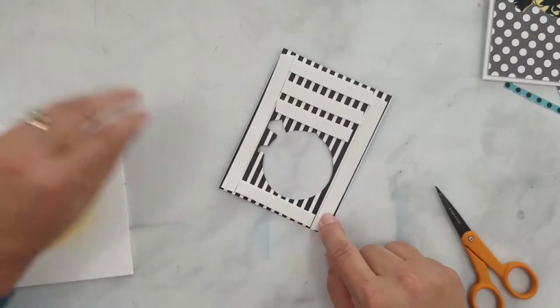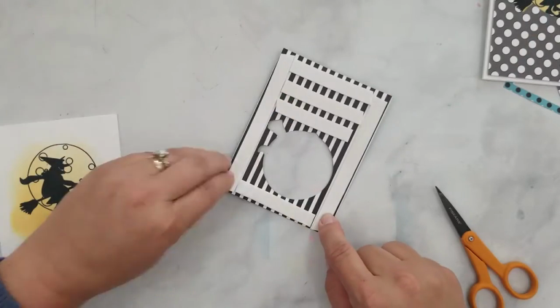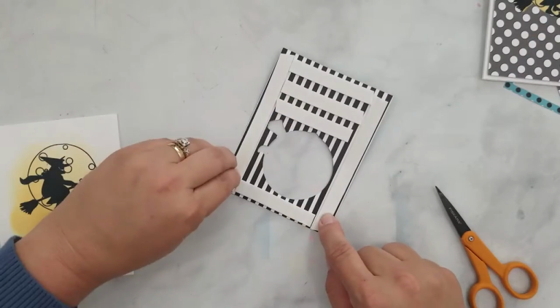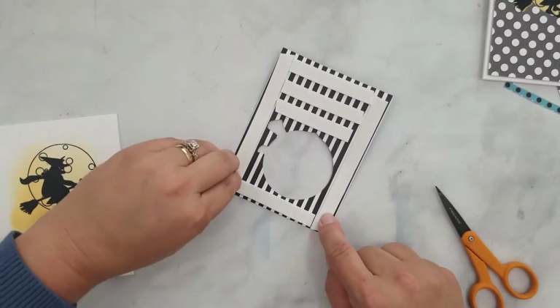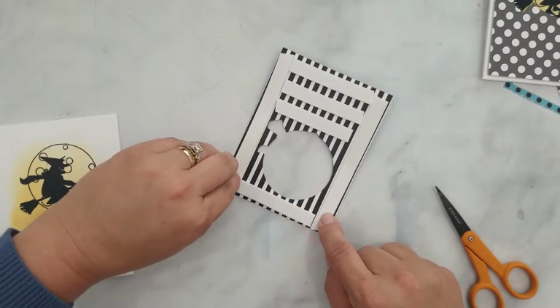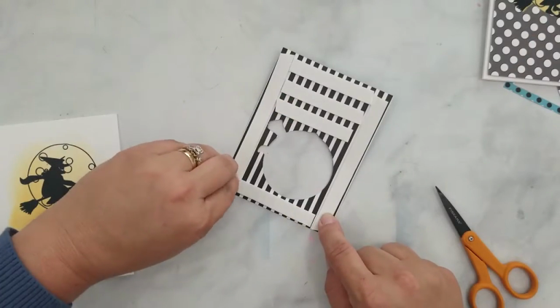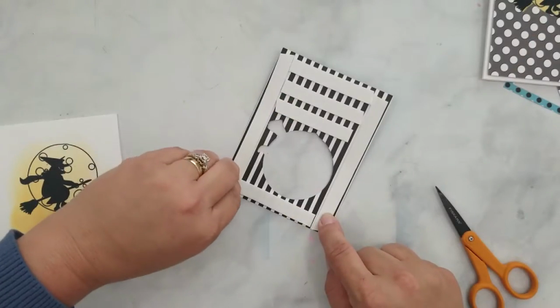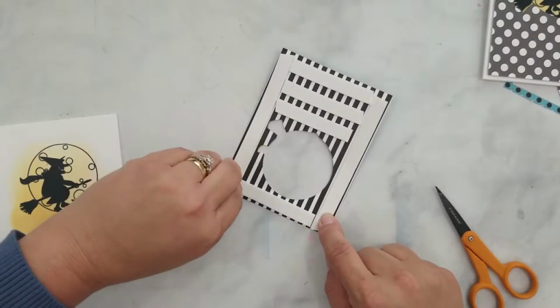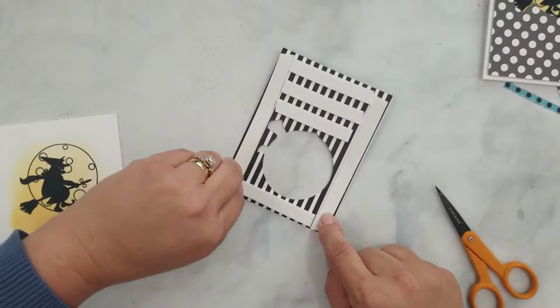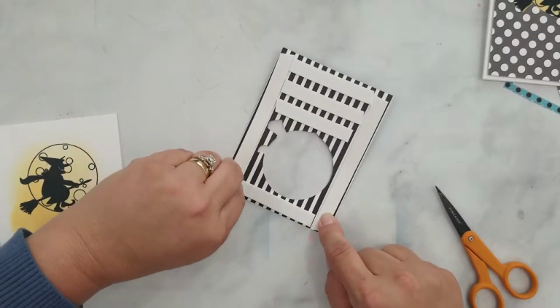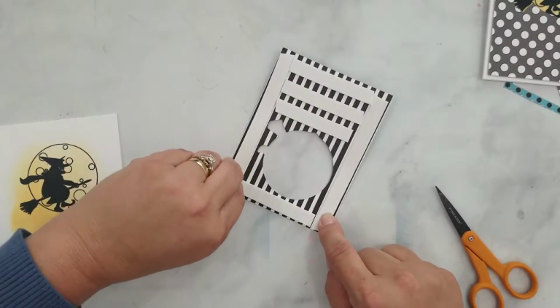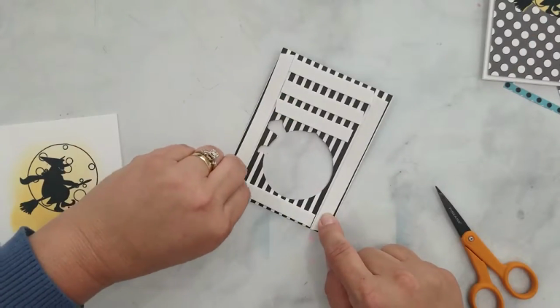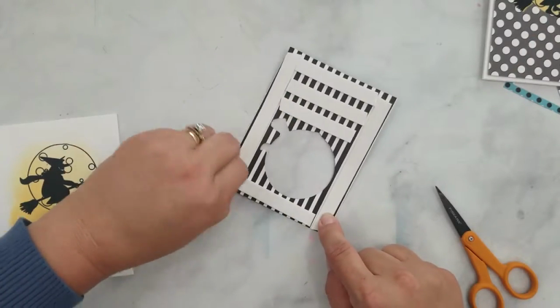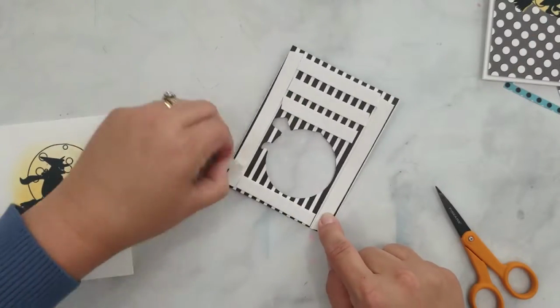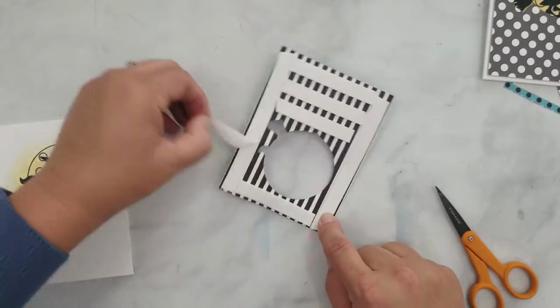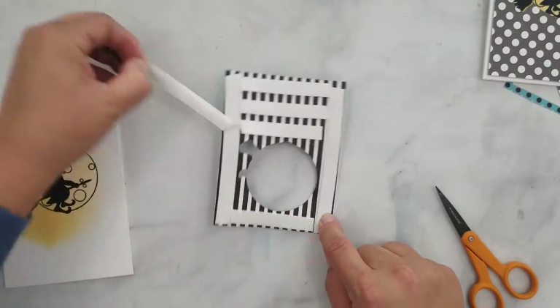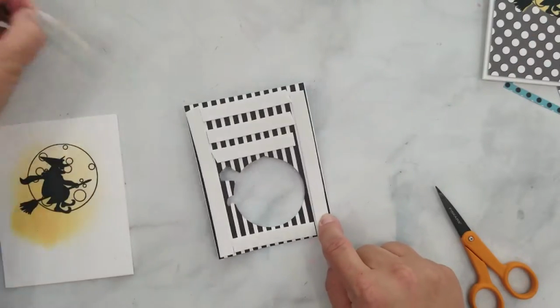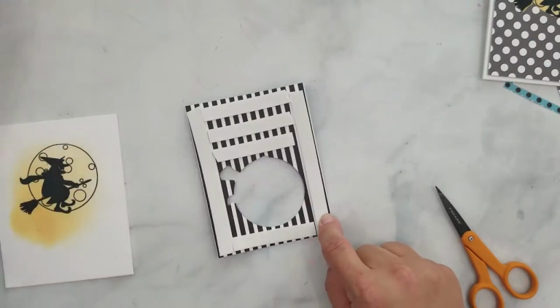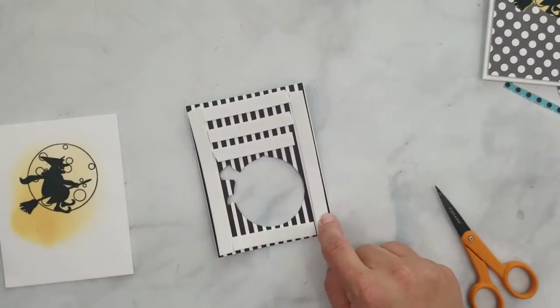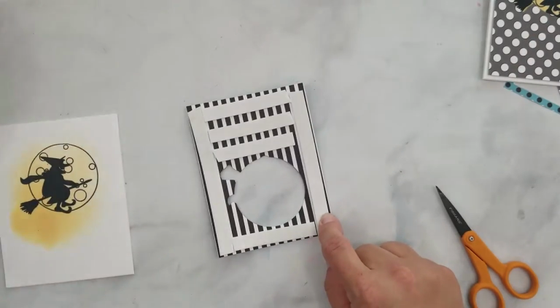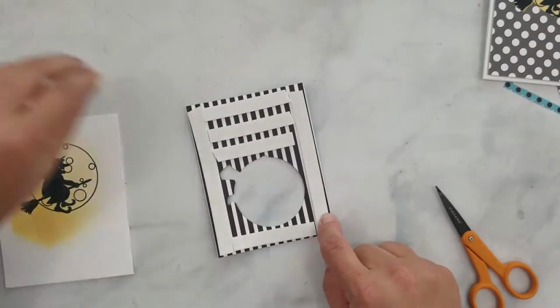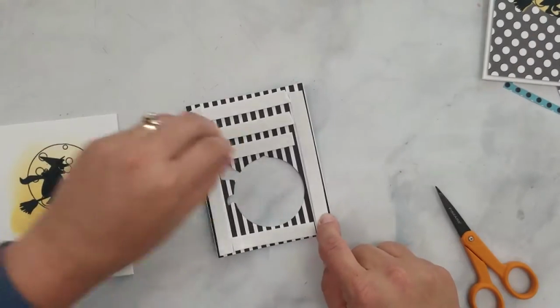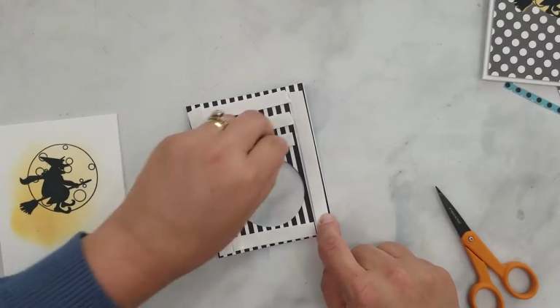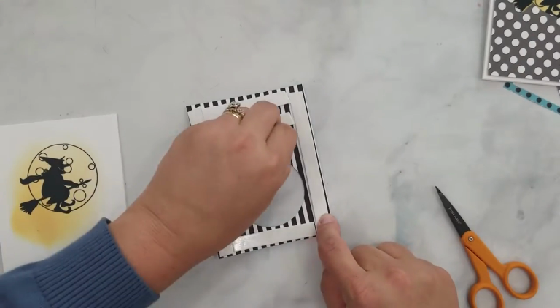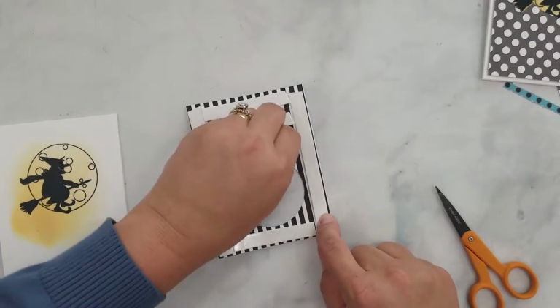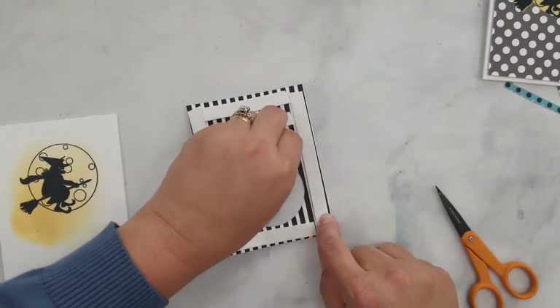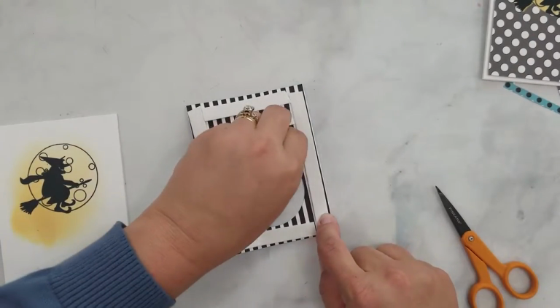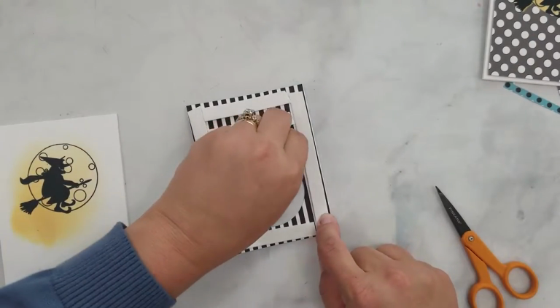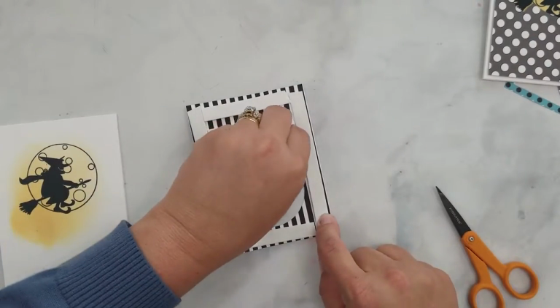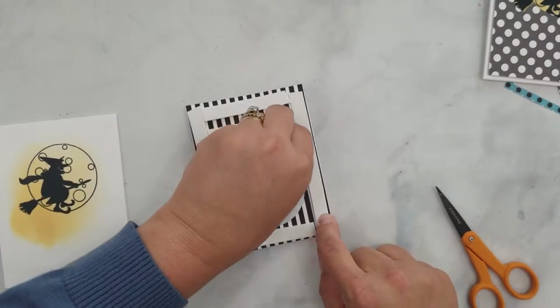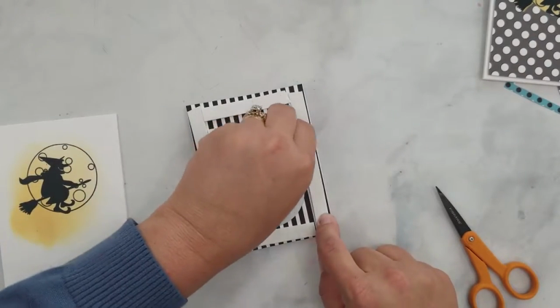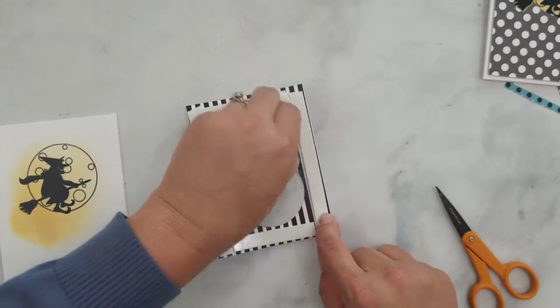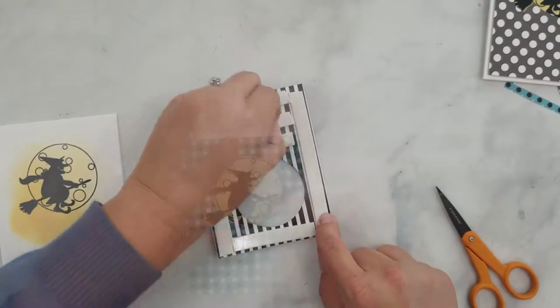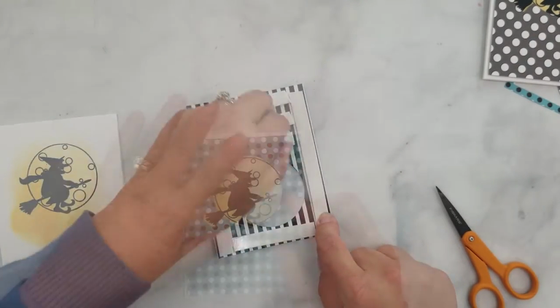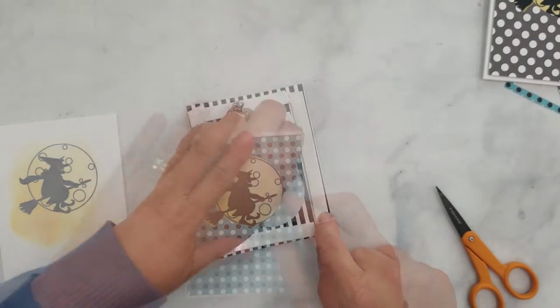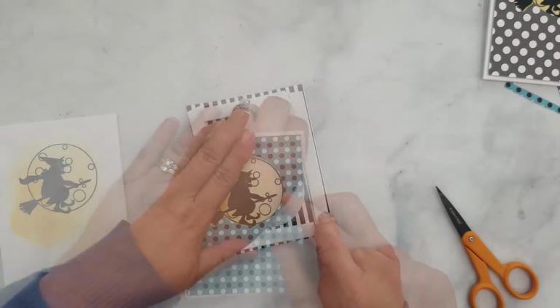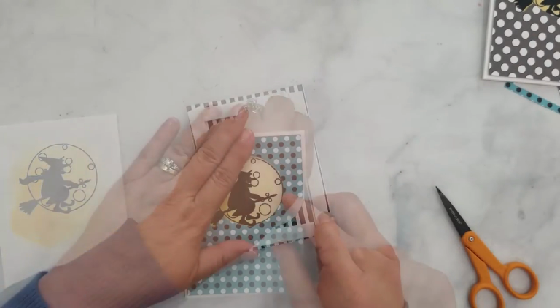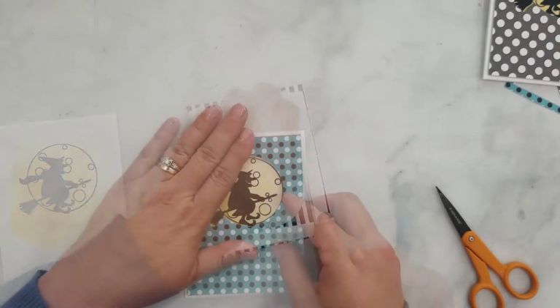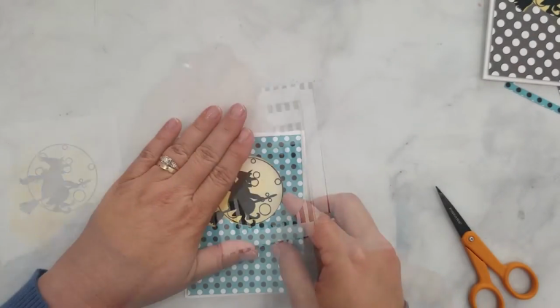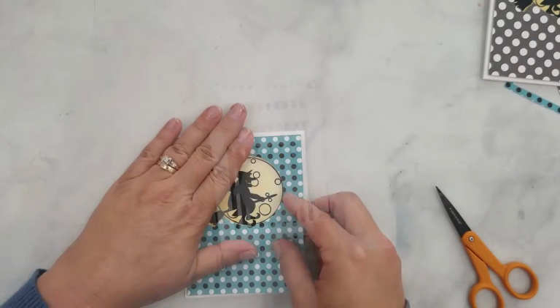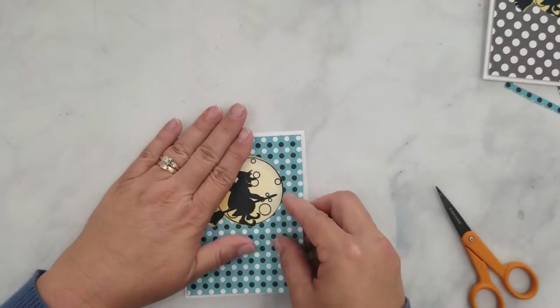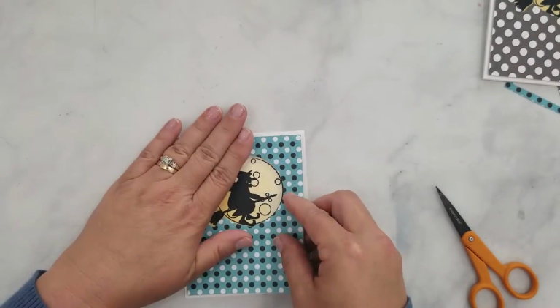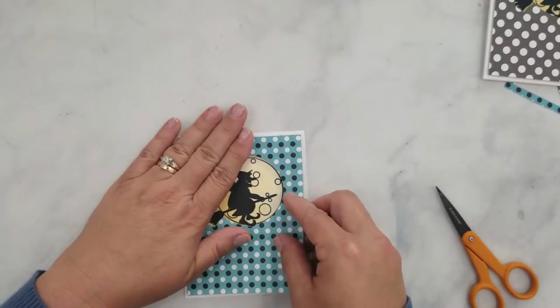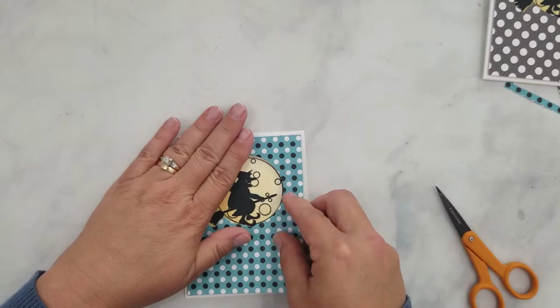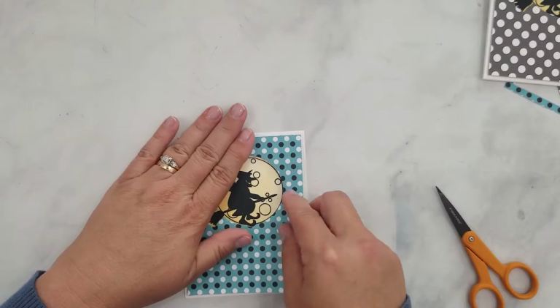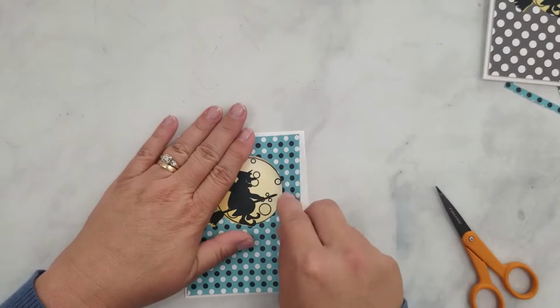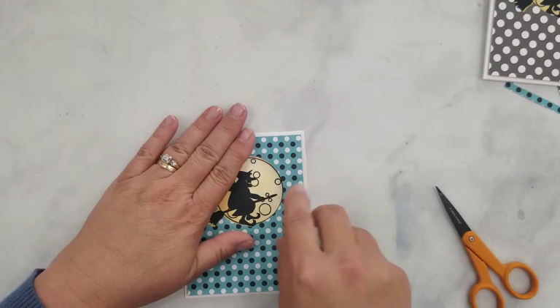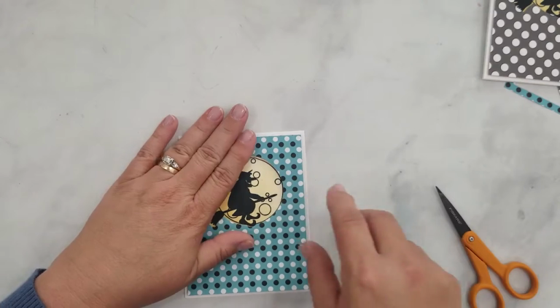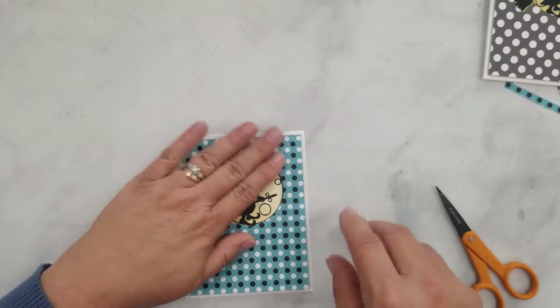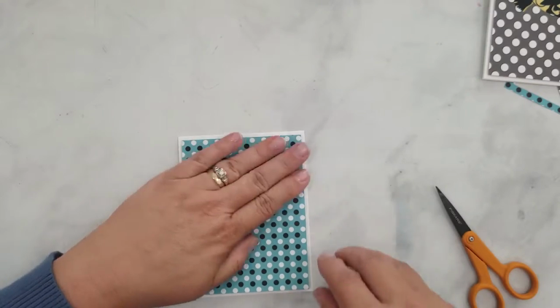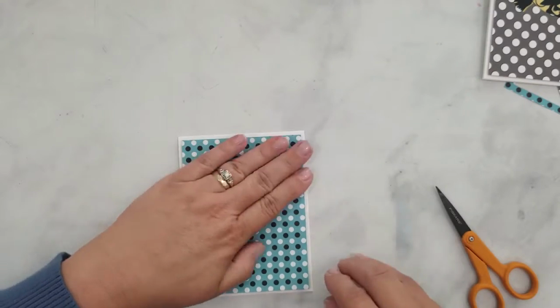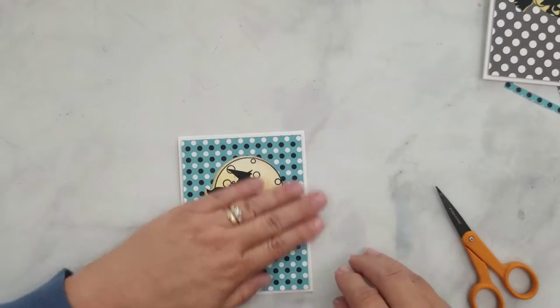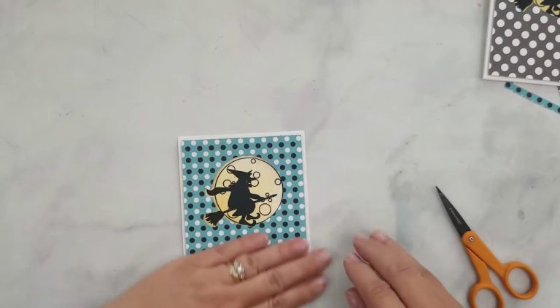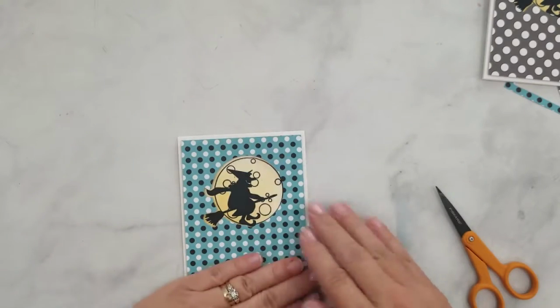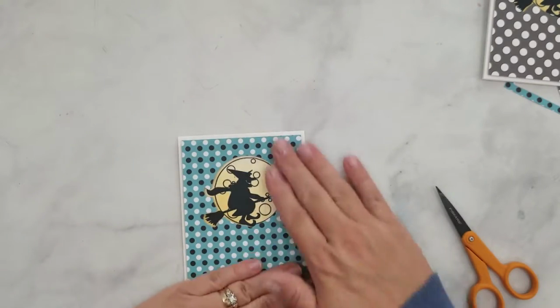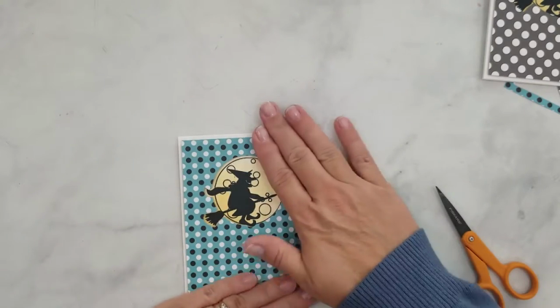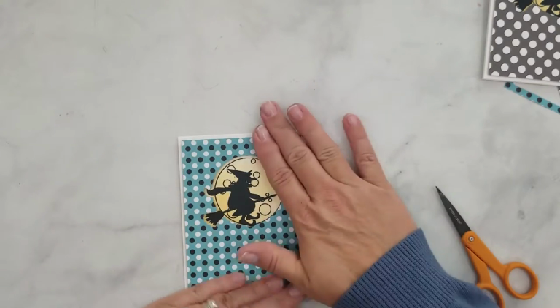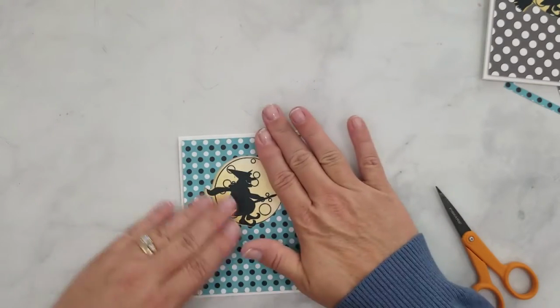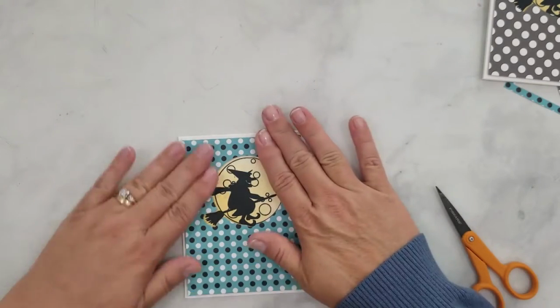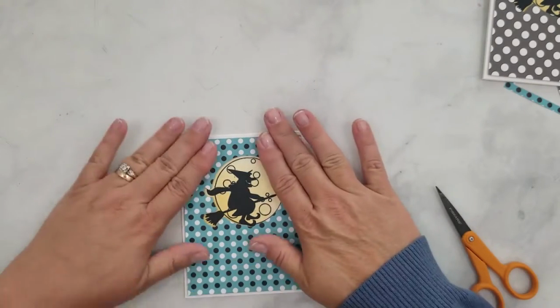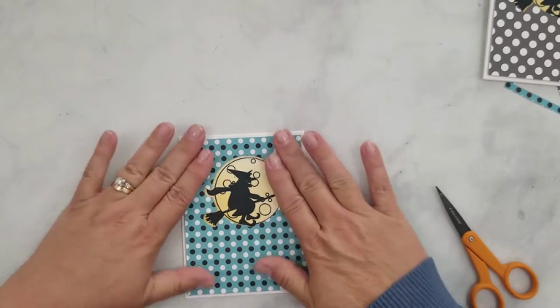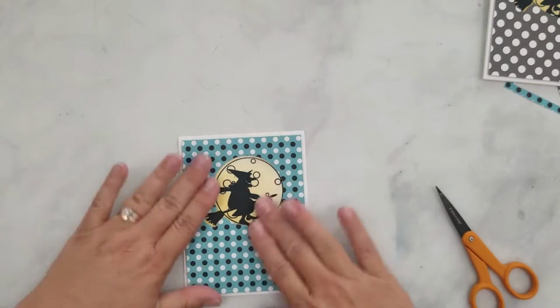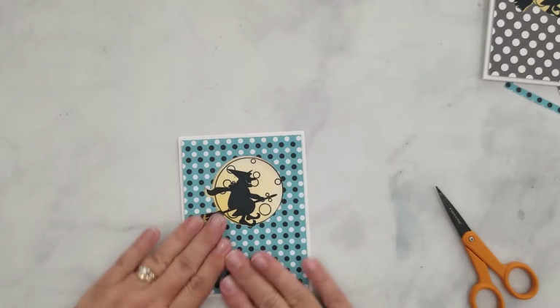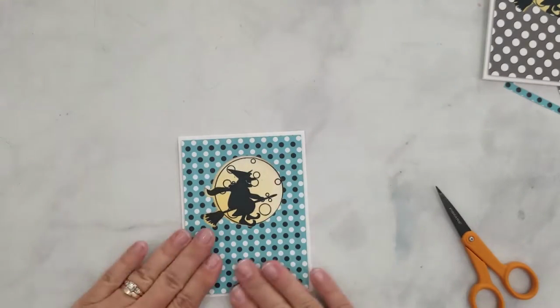I've added 3D mounting foam to the back of the patterned paper, then align it over the stamped image and press down firmly.